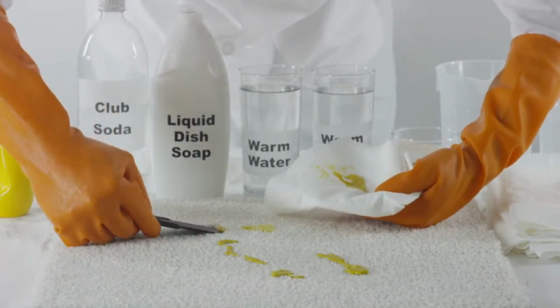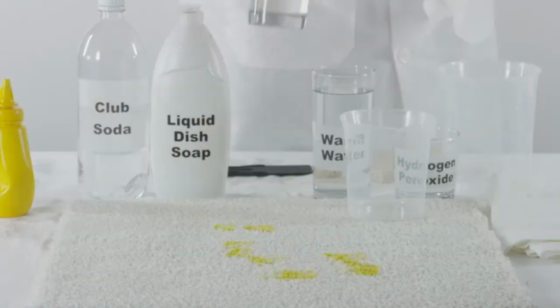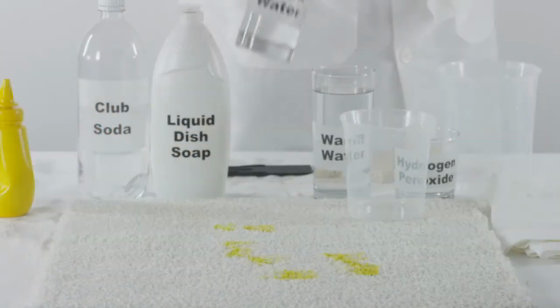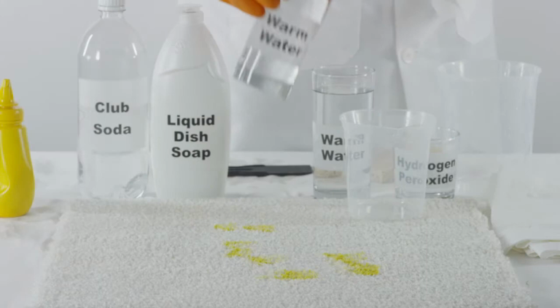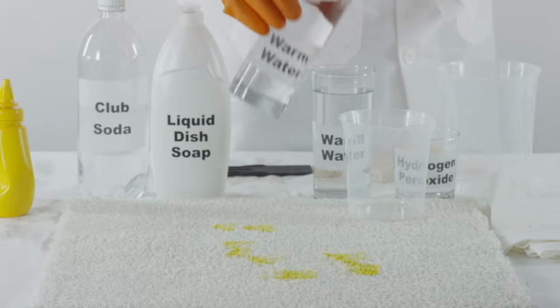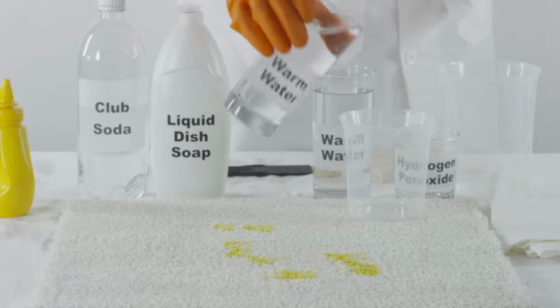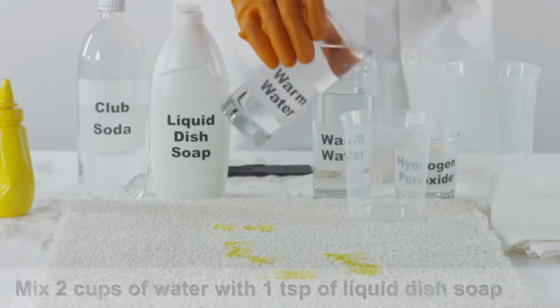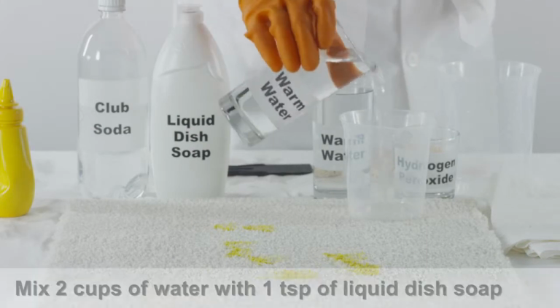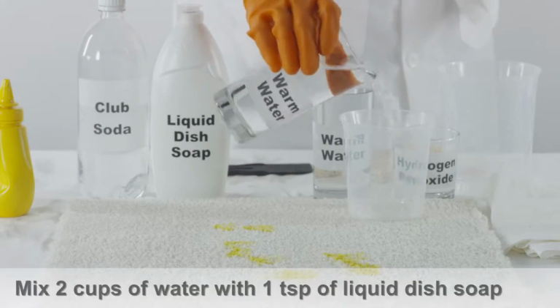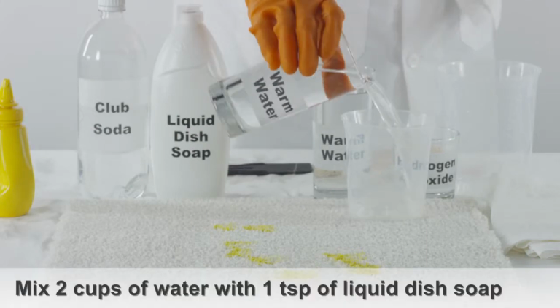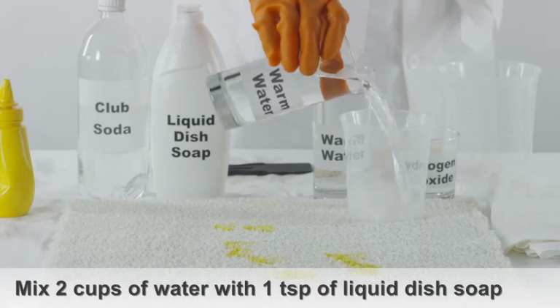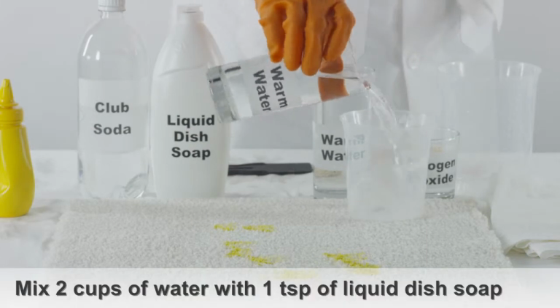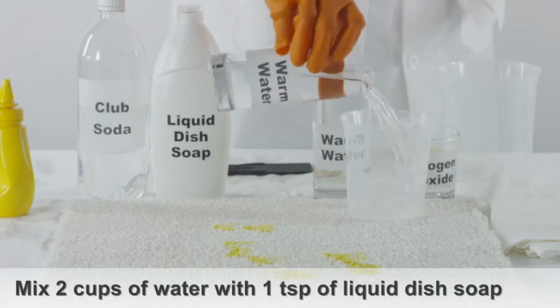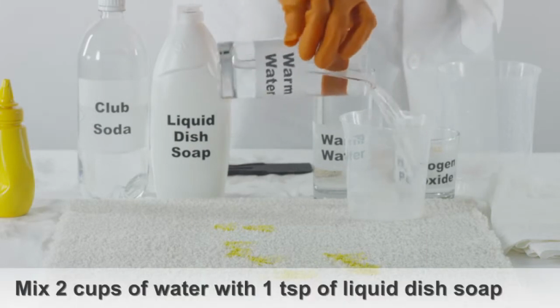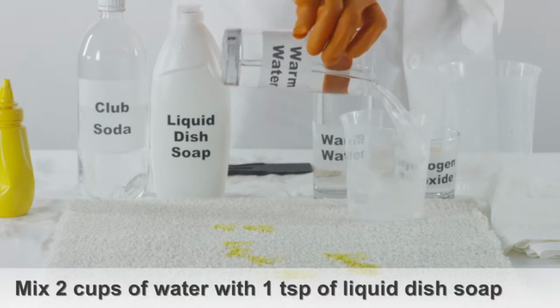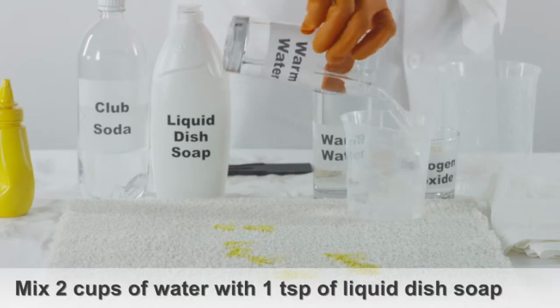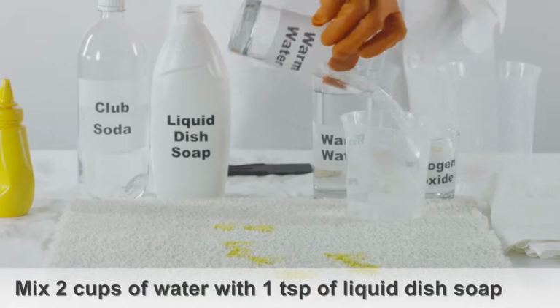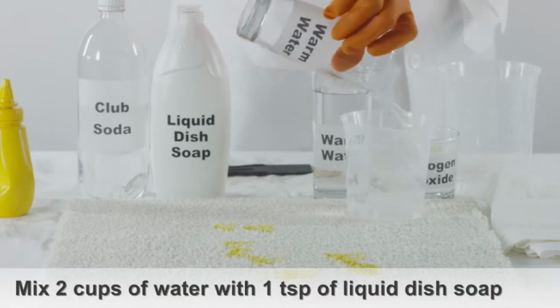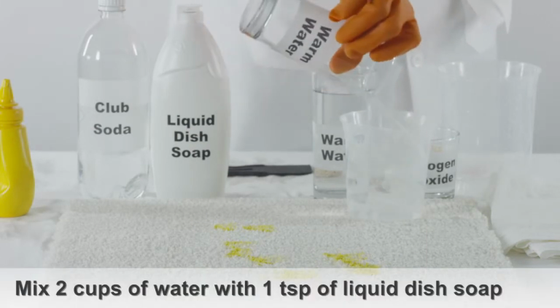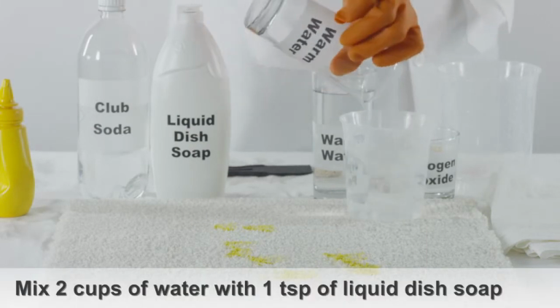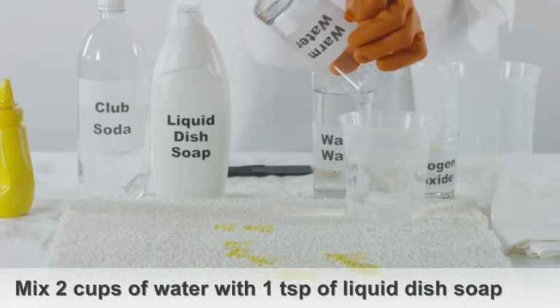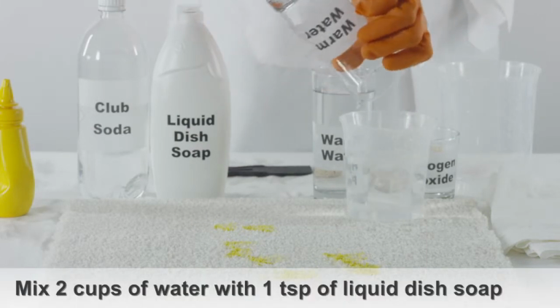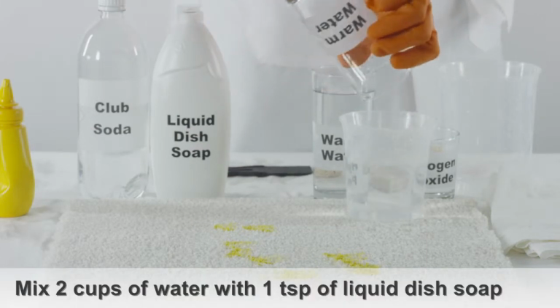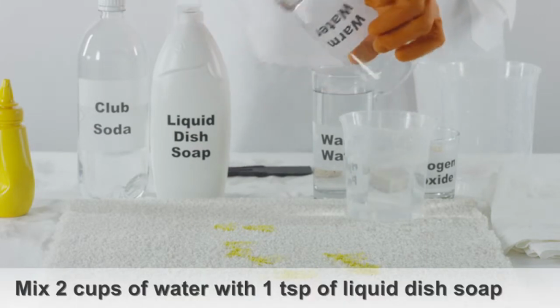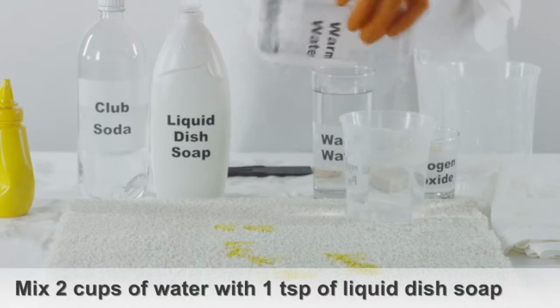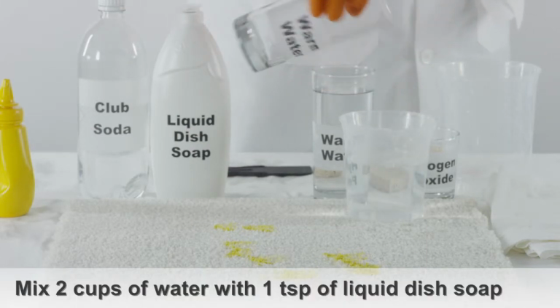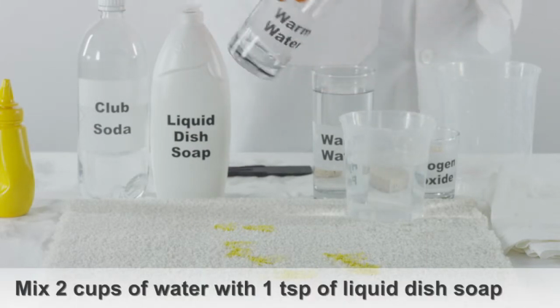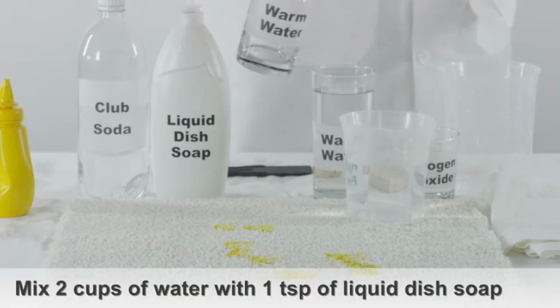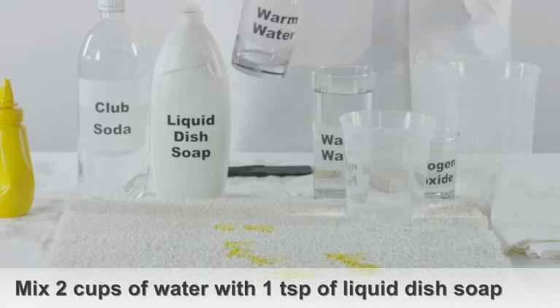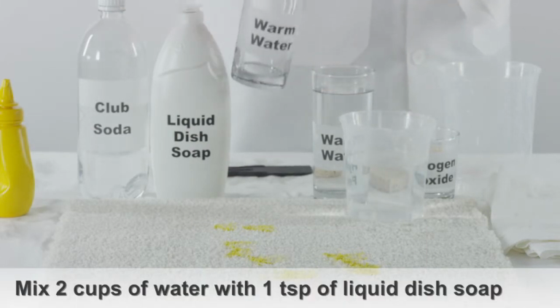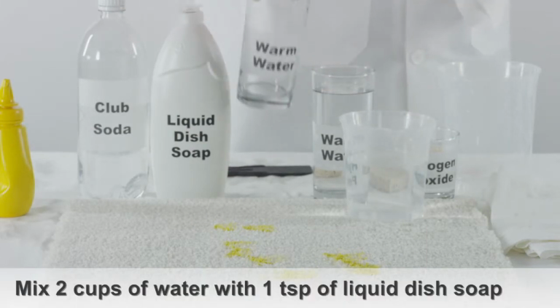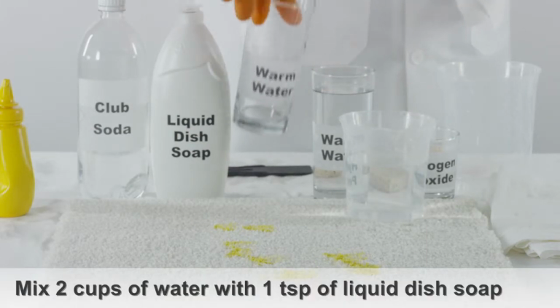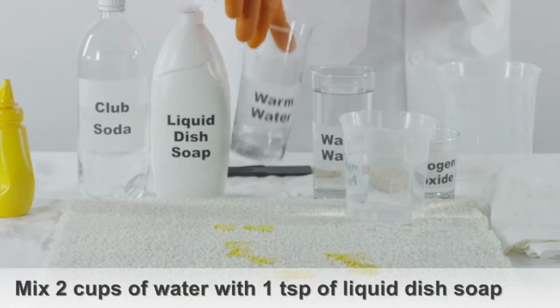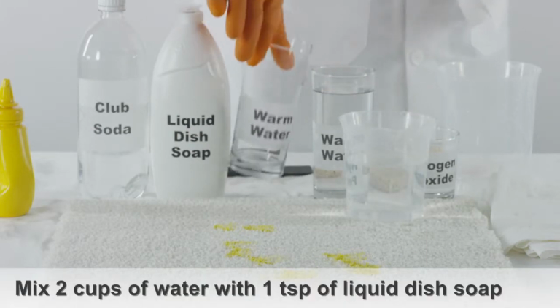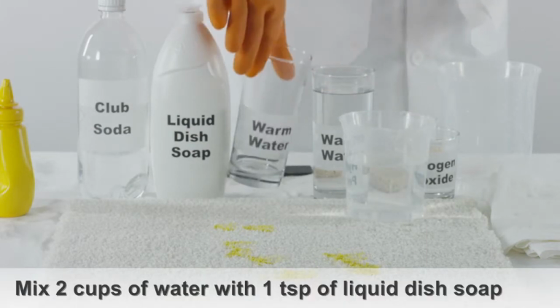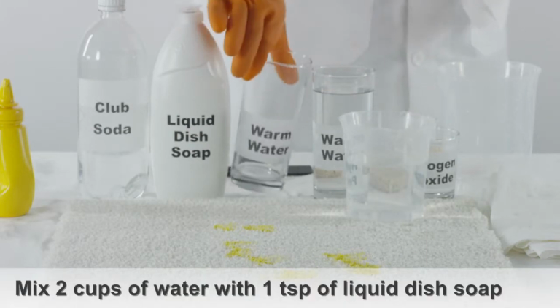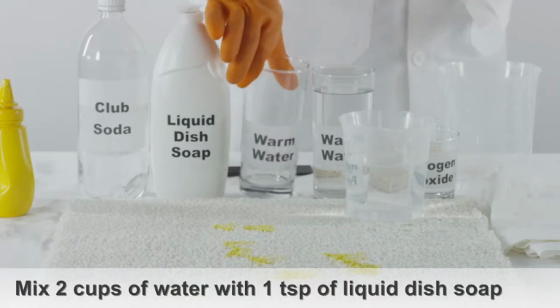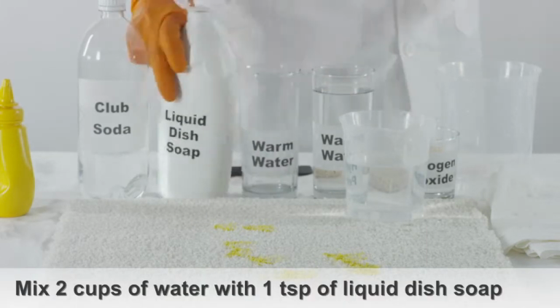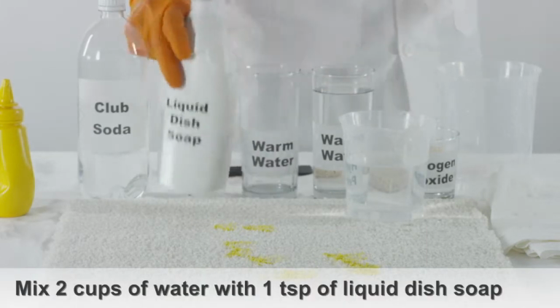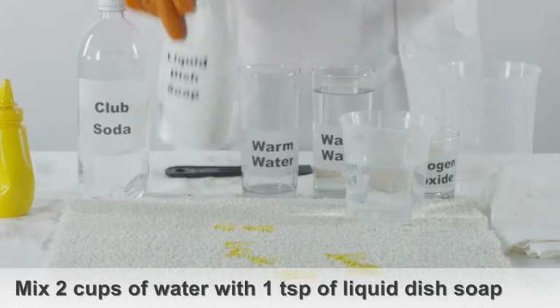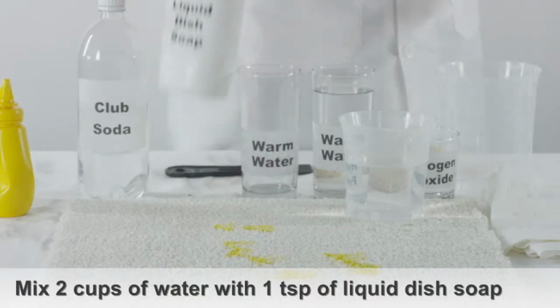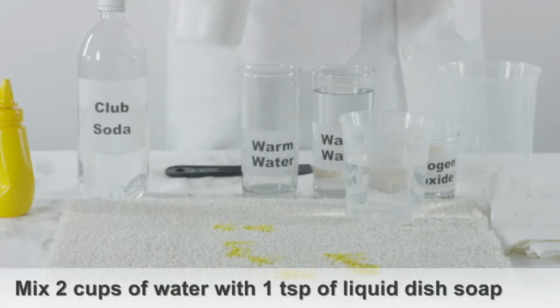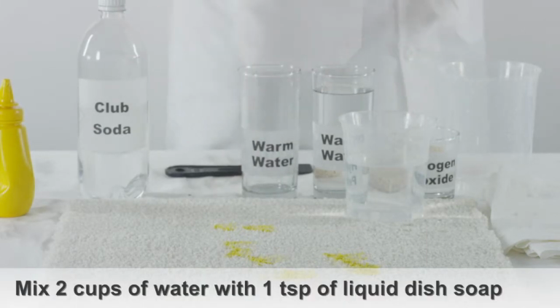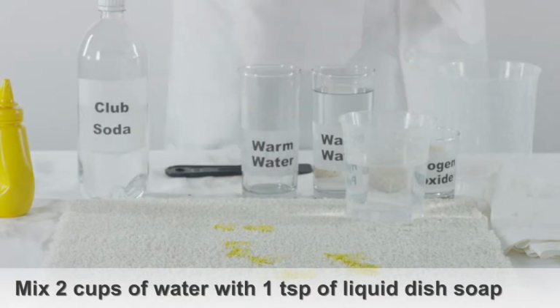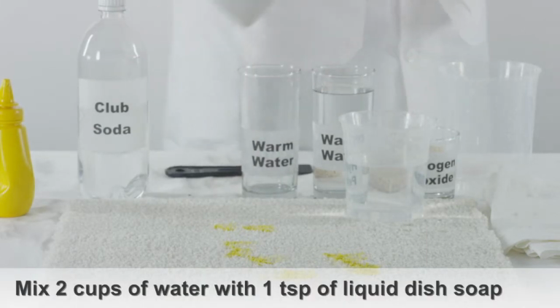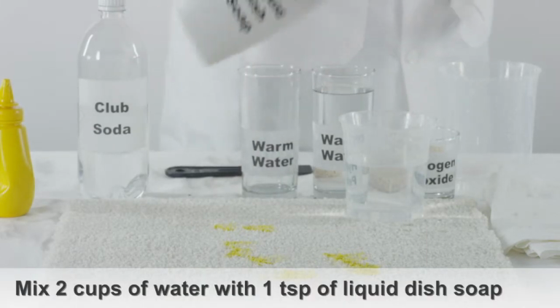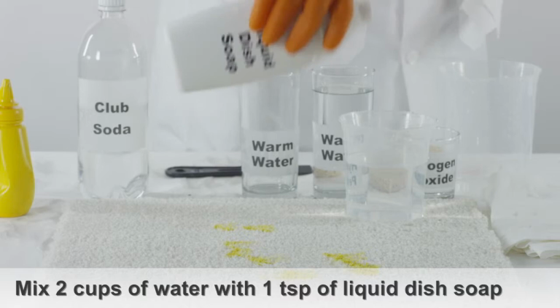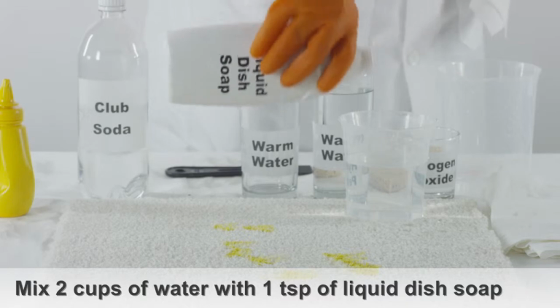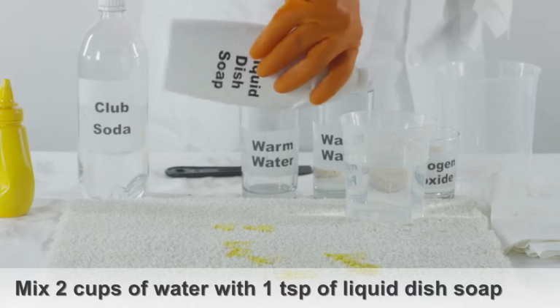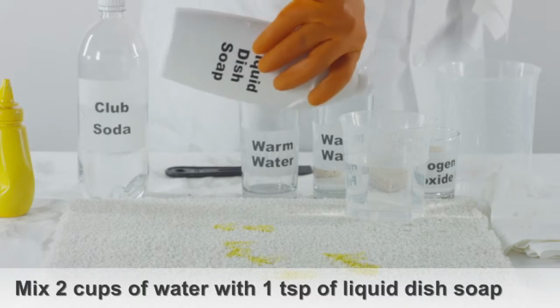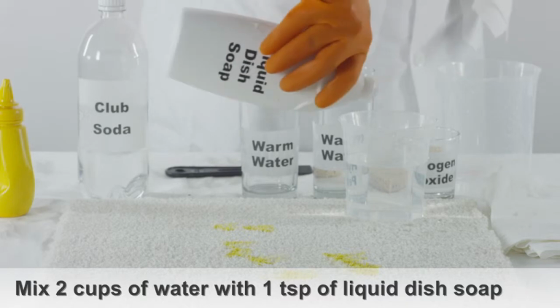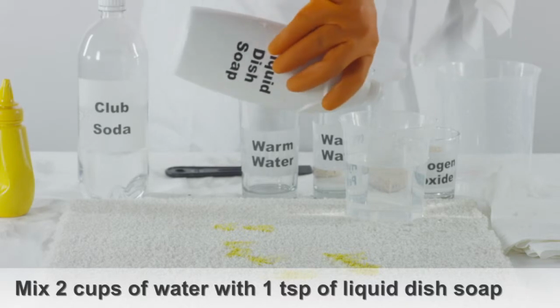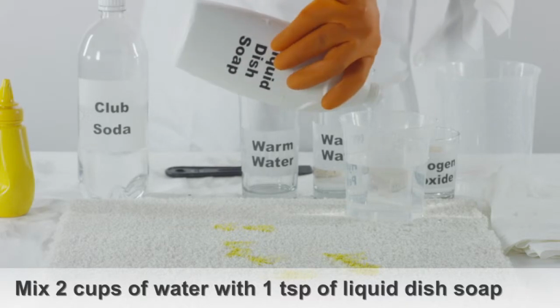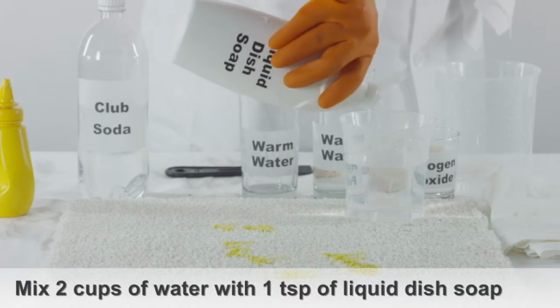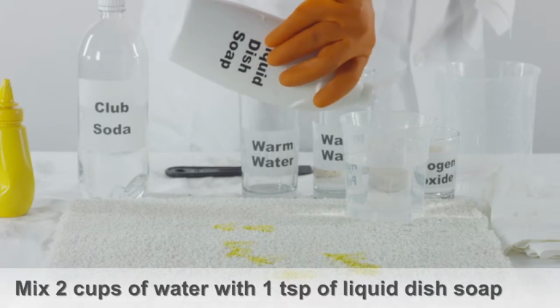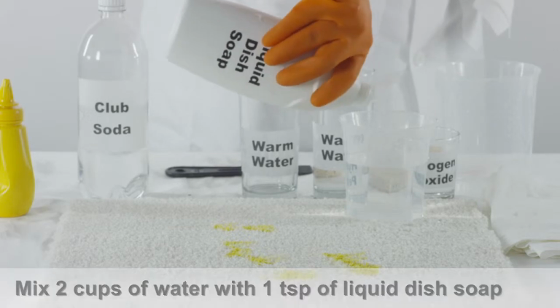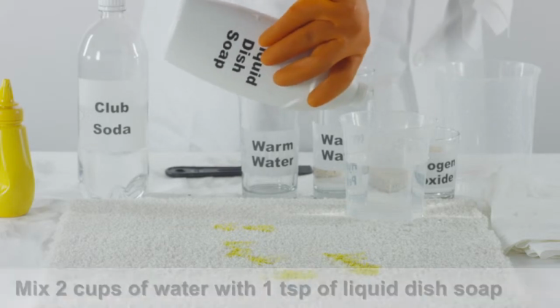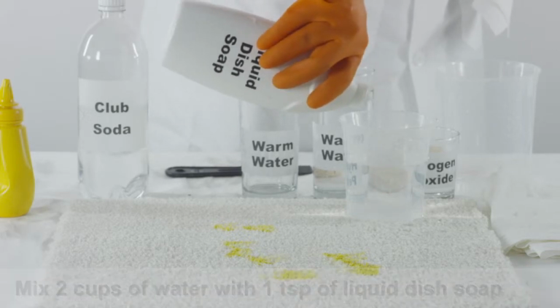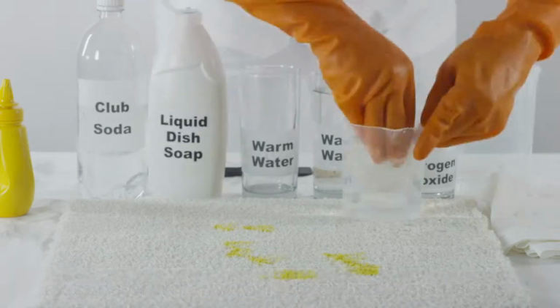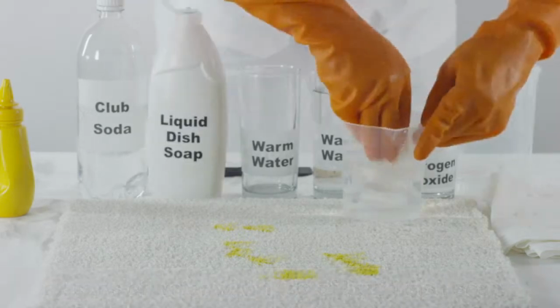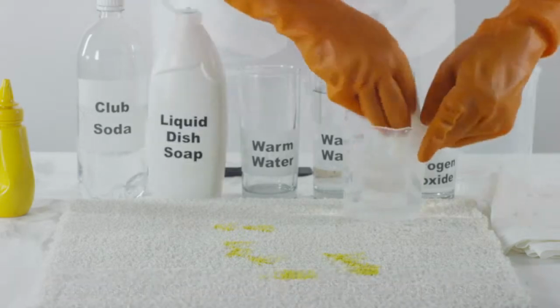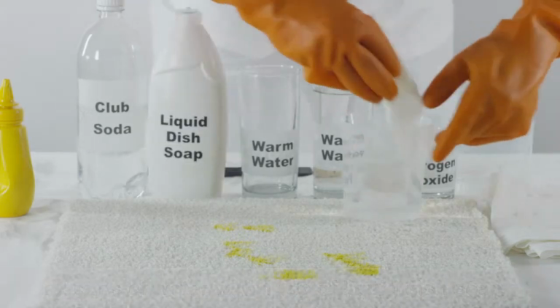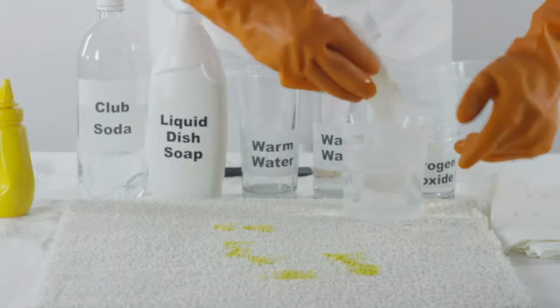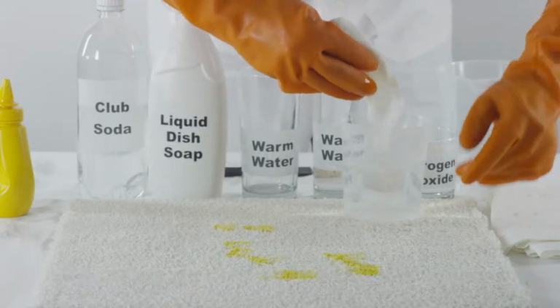Blot the stain area of the carpet with a solution made of two cups of warm water and one teaspoon of liquid dish soap until no more mustard comes out.